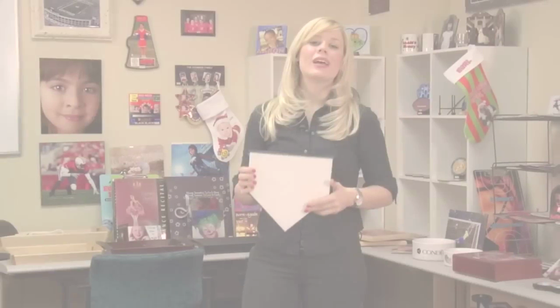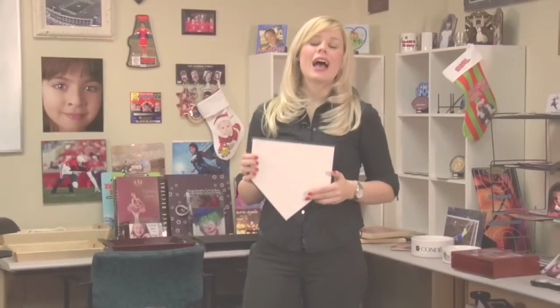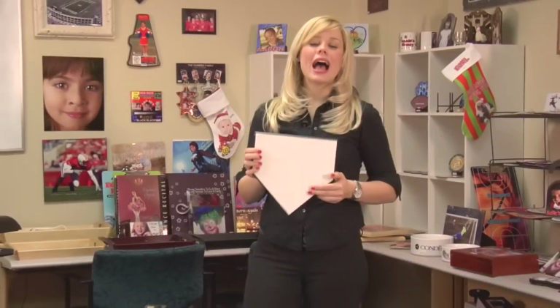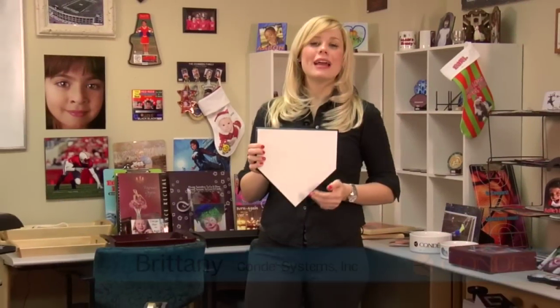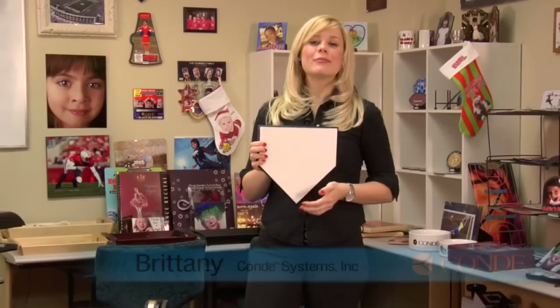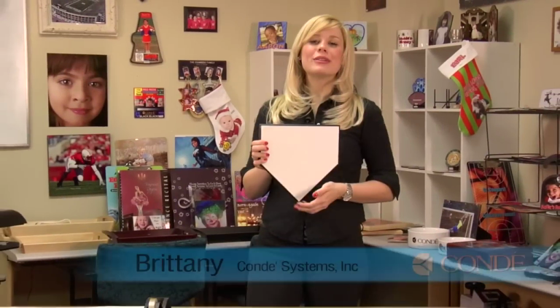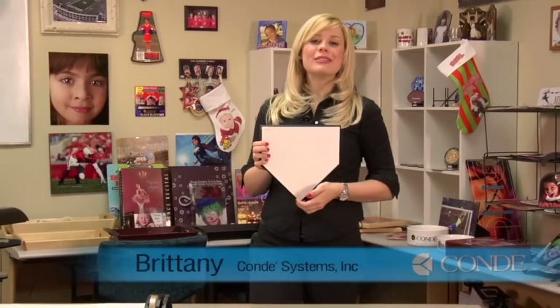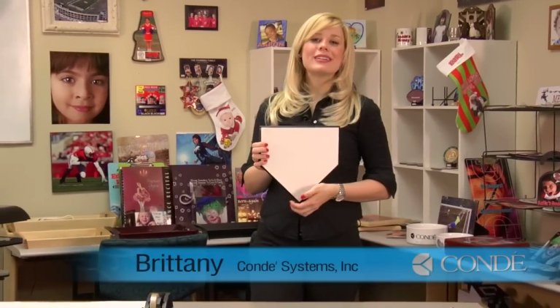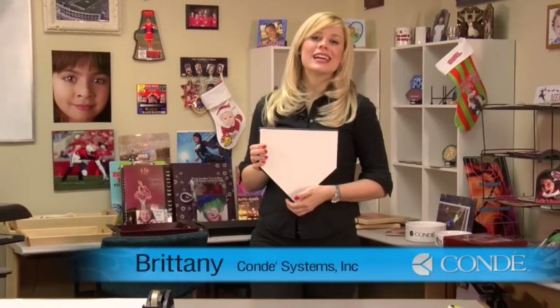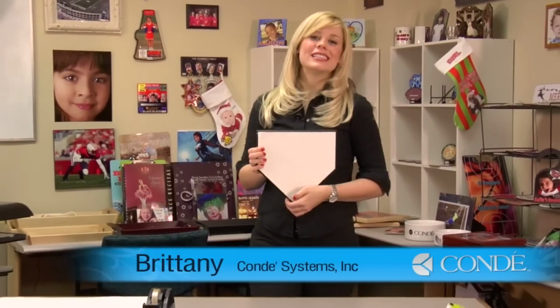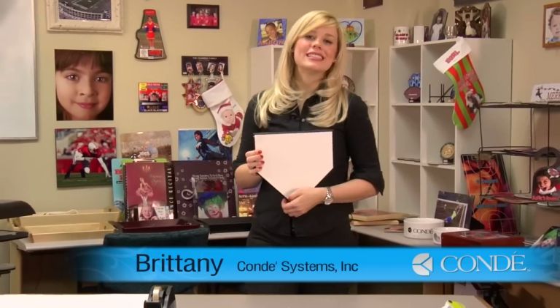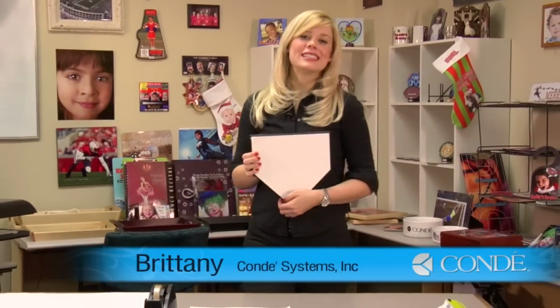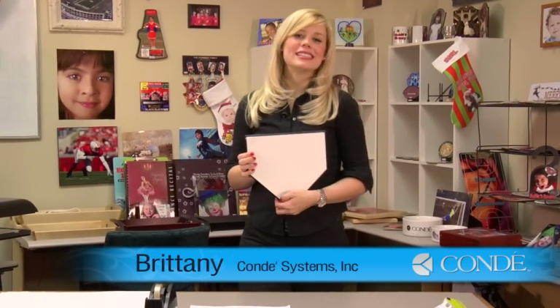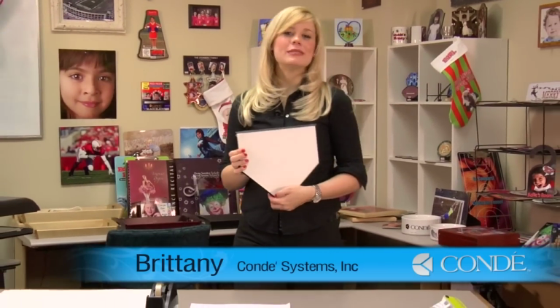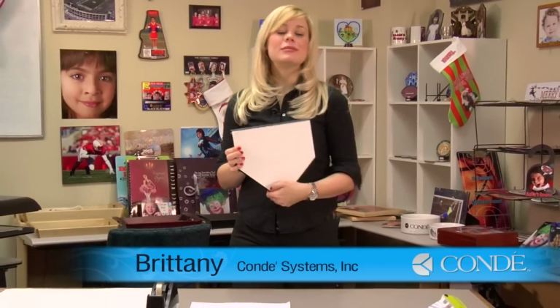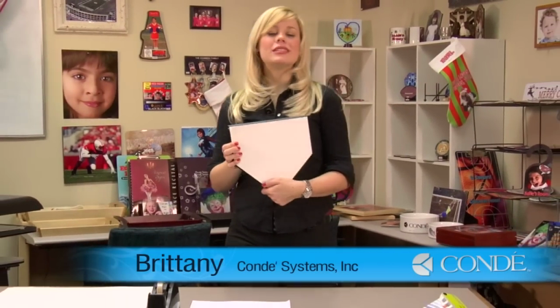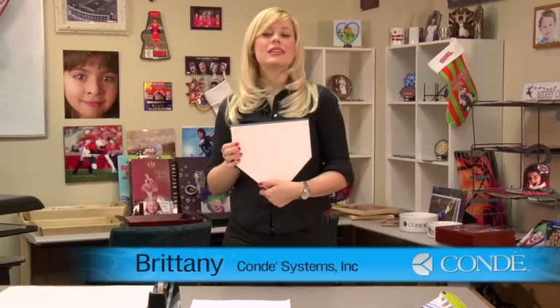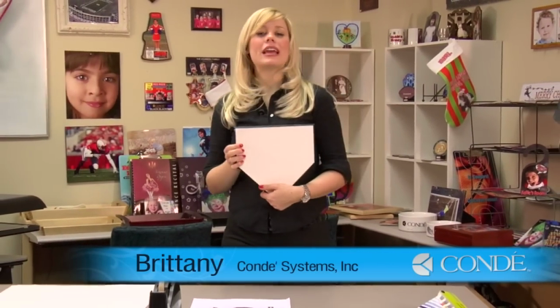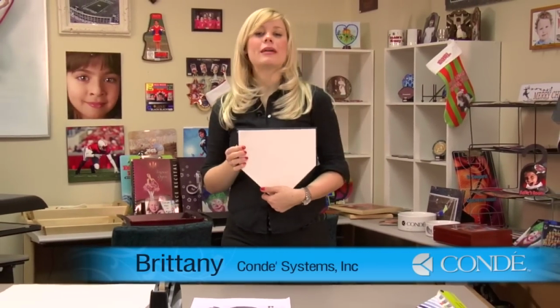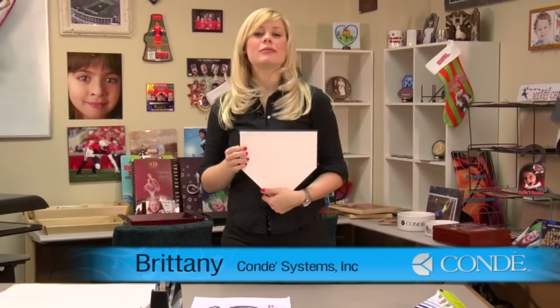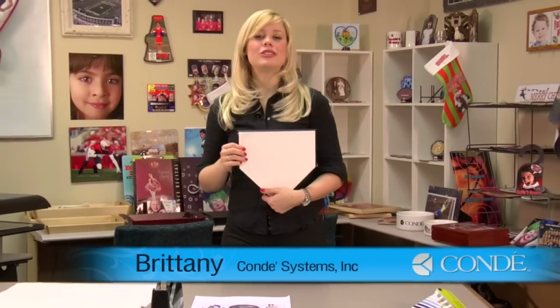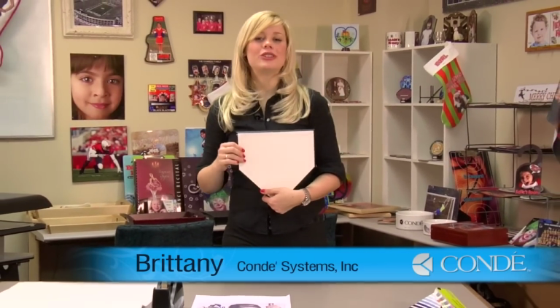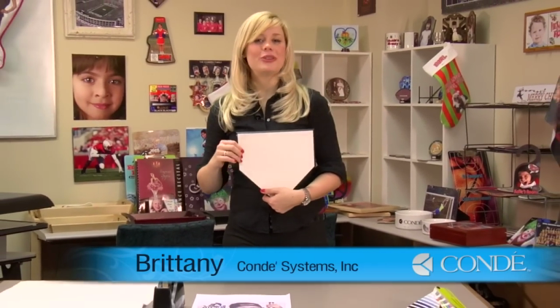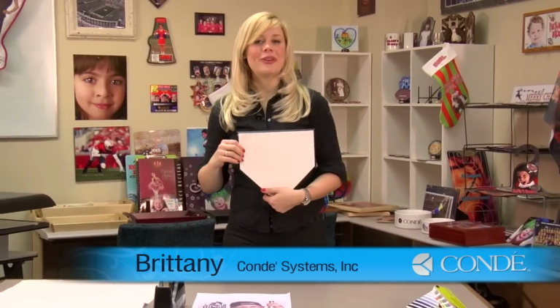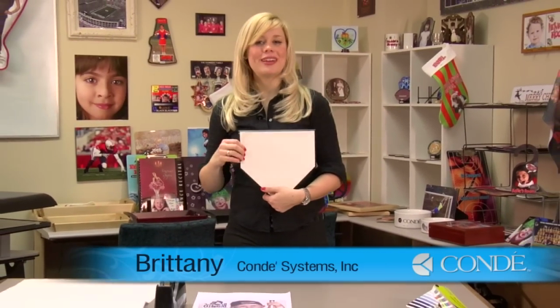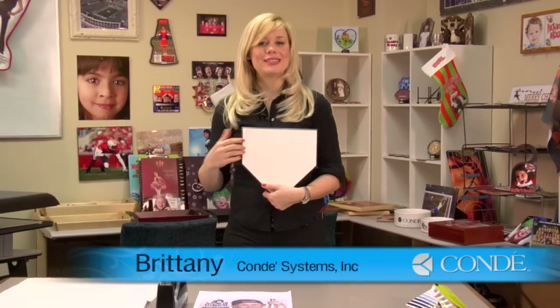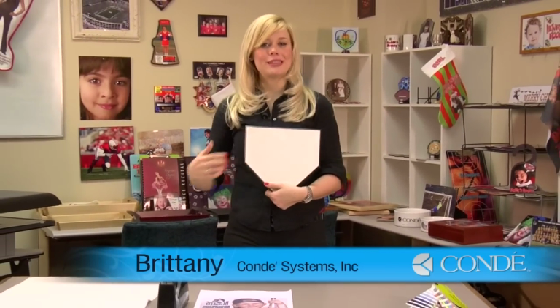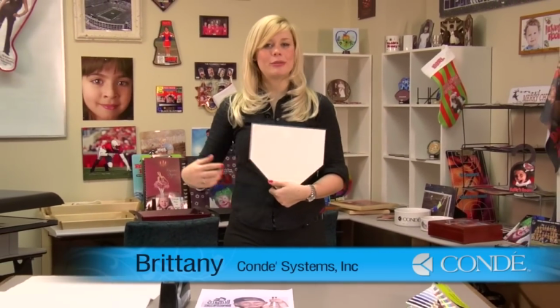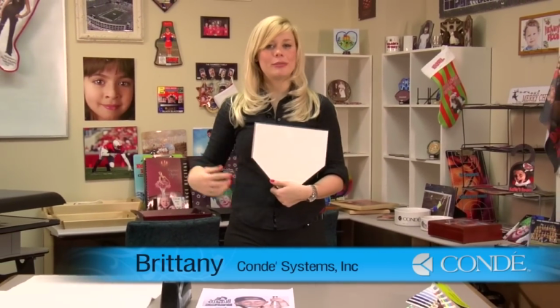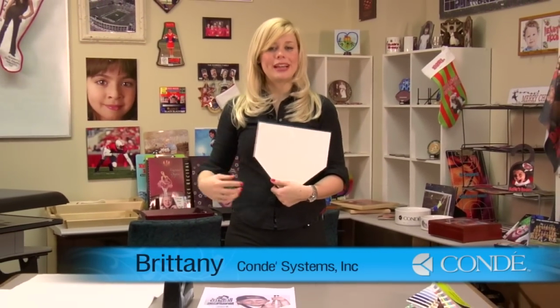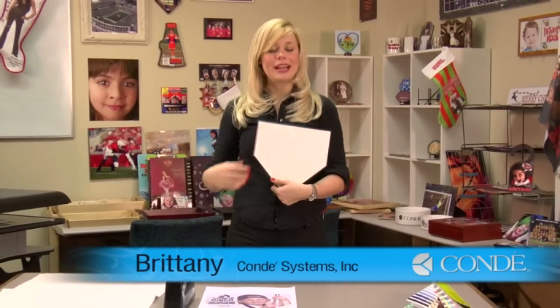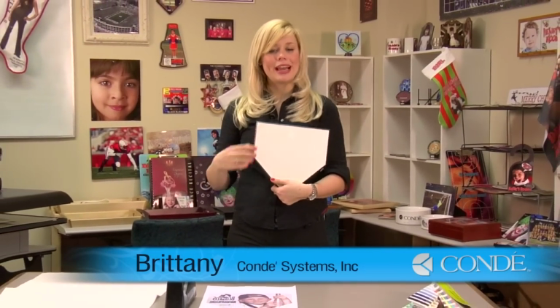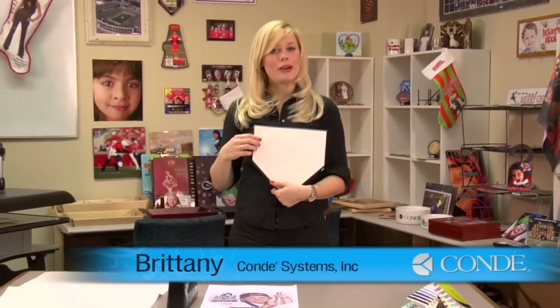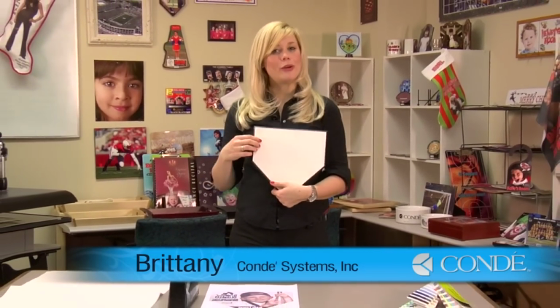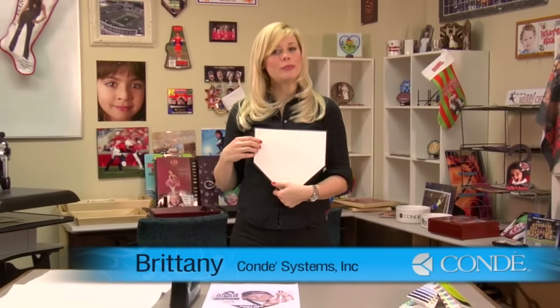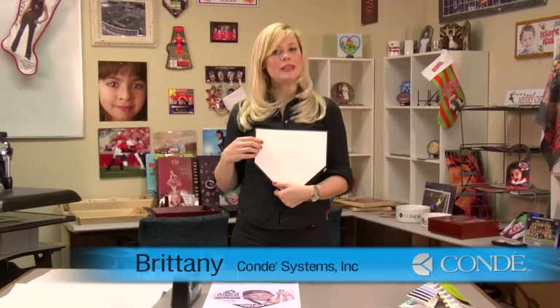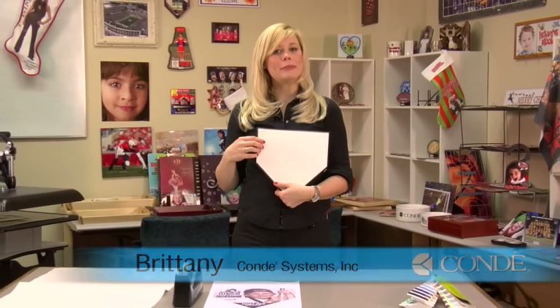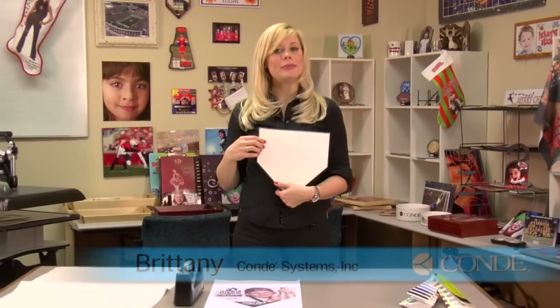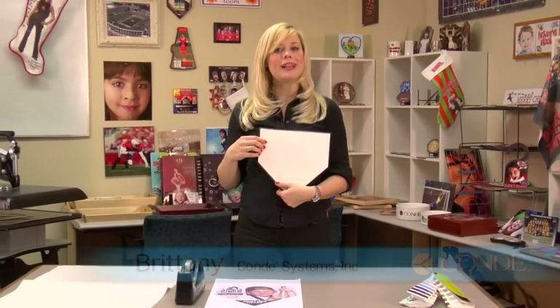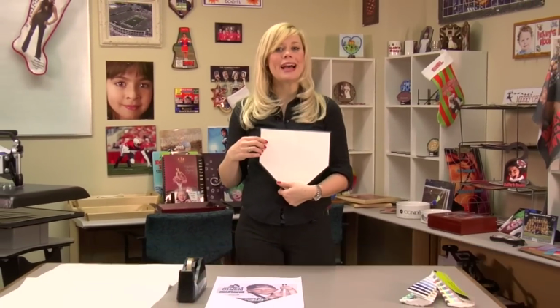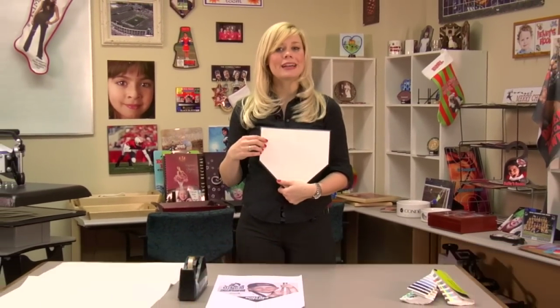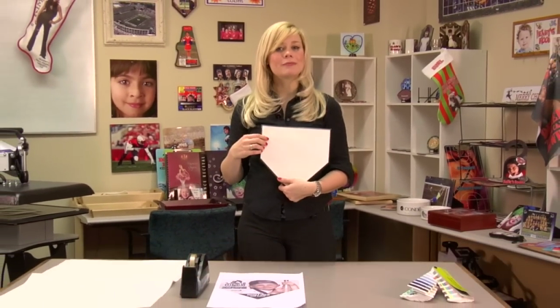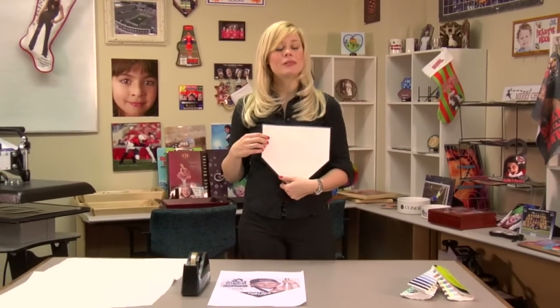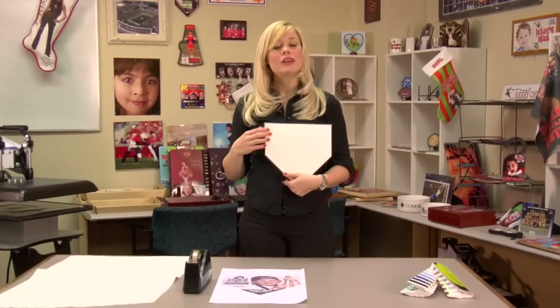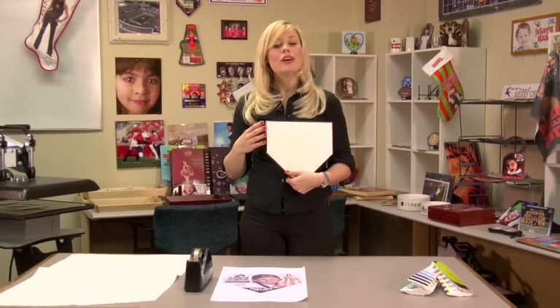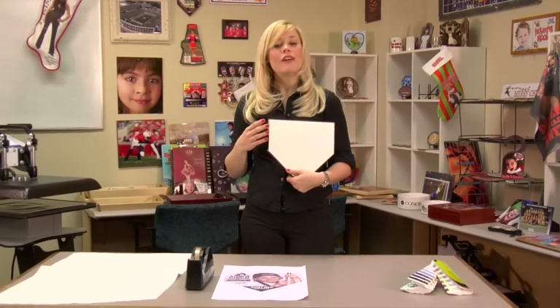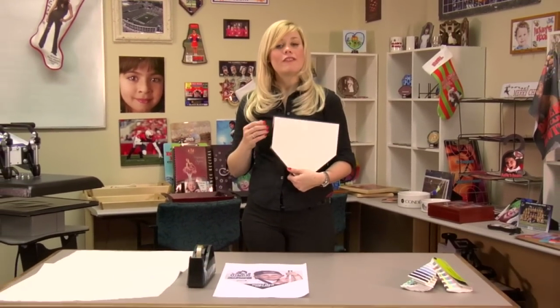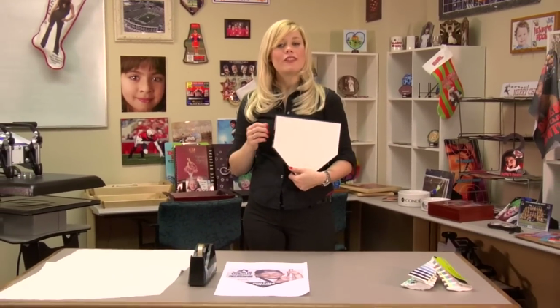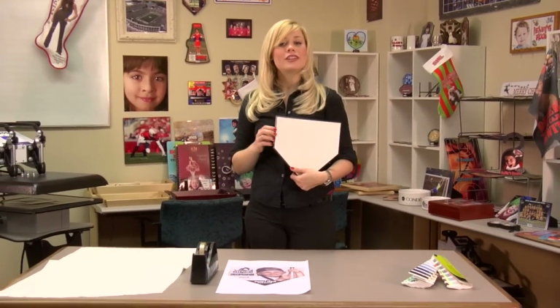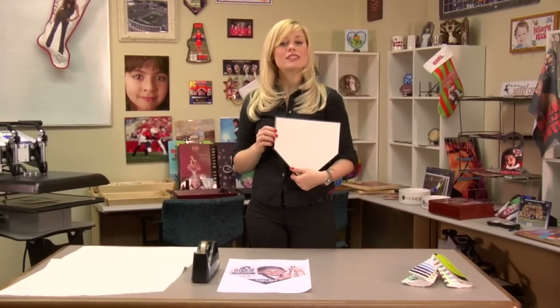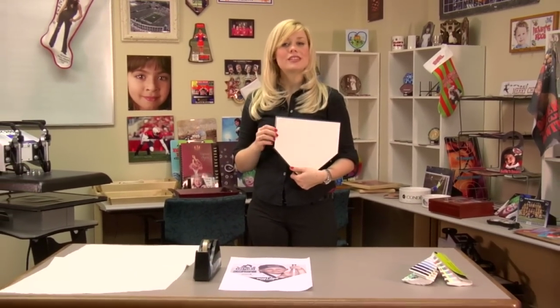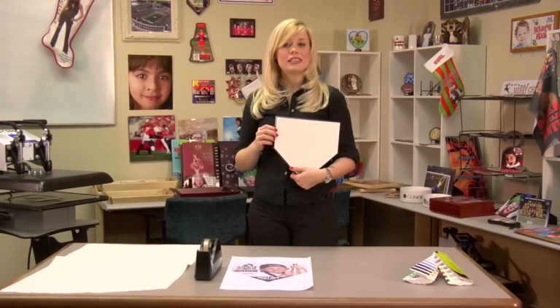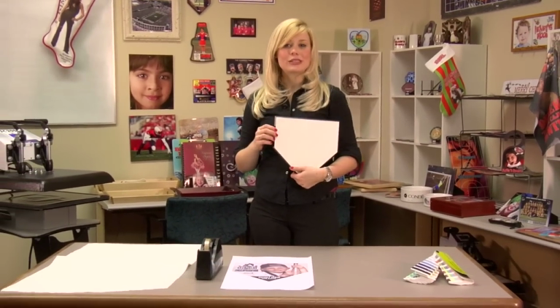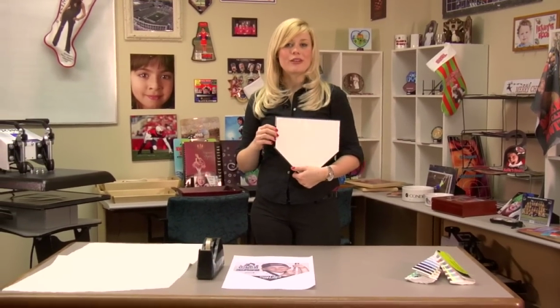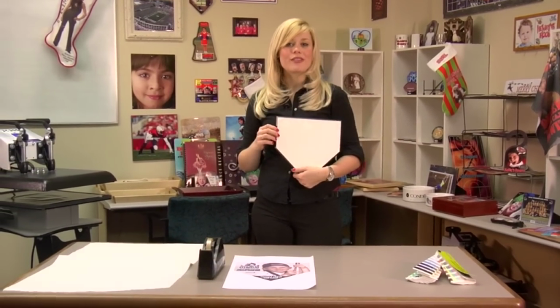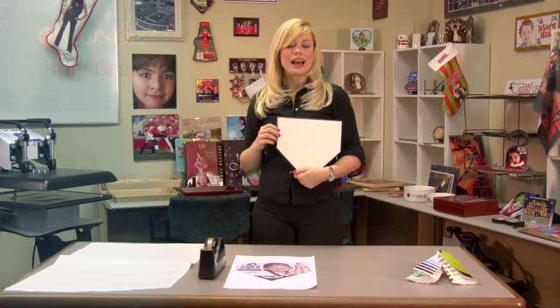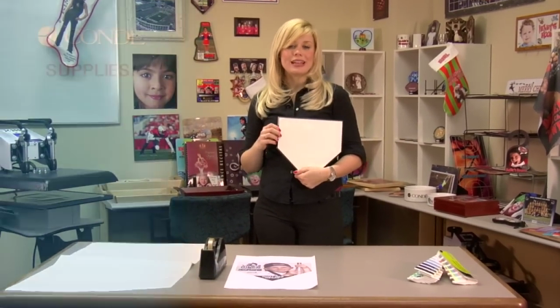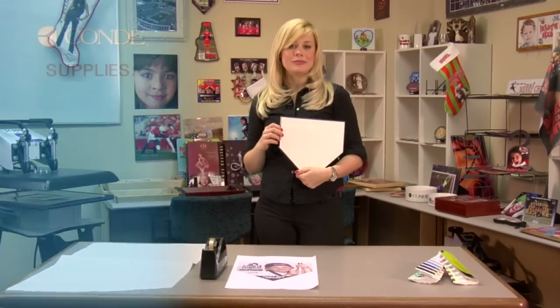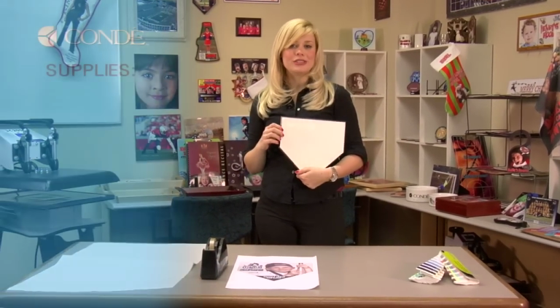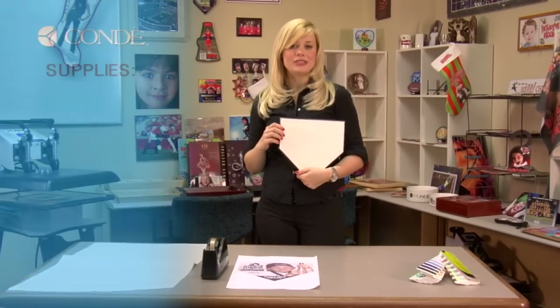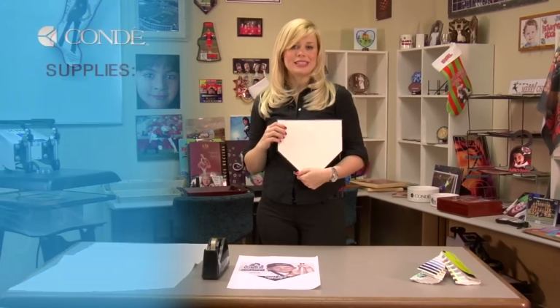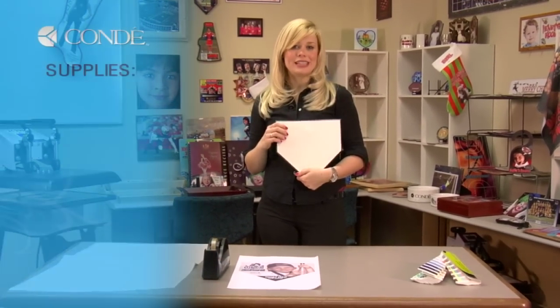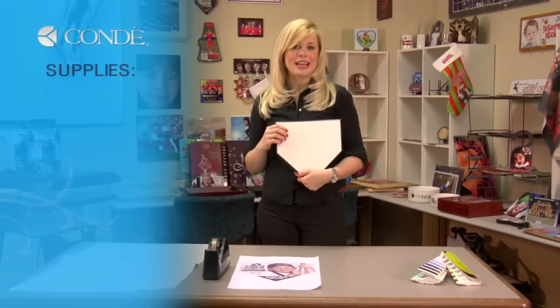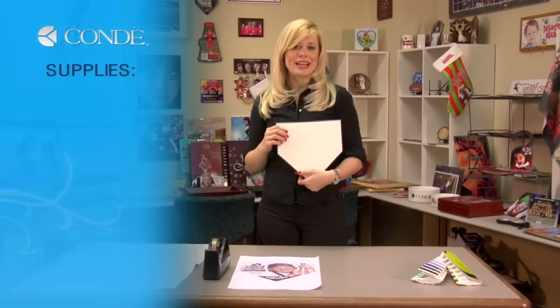Hi, I'm Brittany with Condi Systems, and today I'm going to show you how to sublimate a home plate plaque. First, let's go over the items you'll need today.